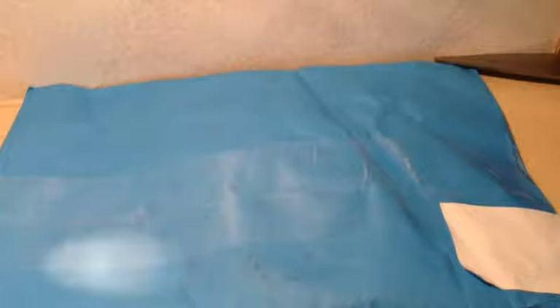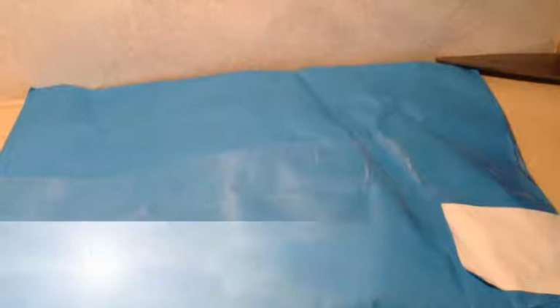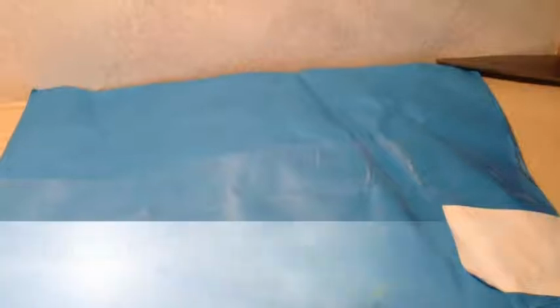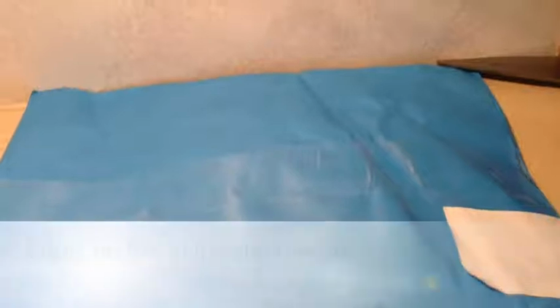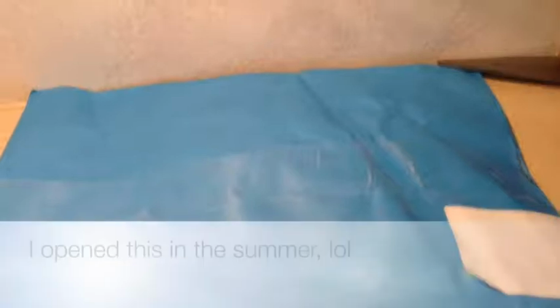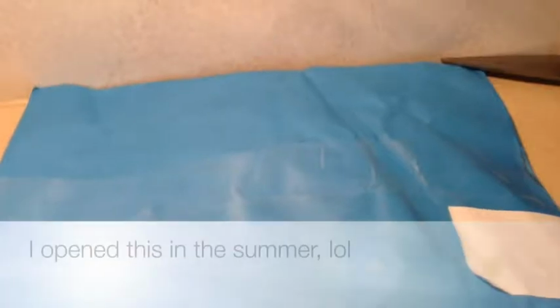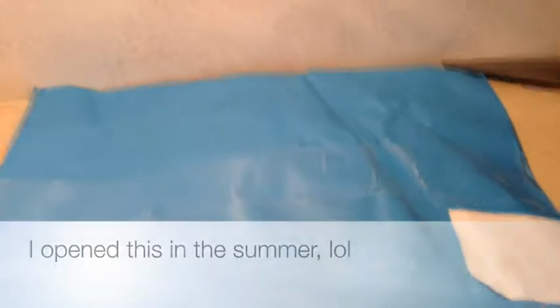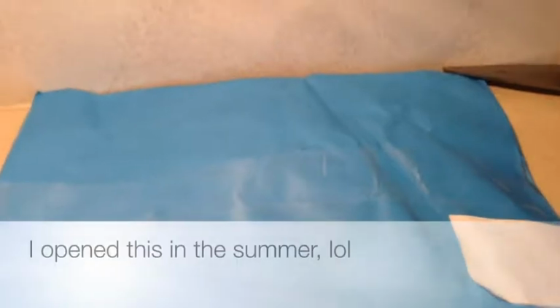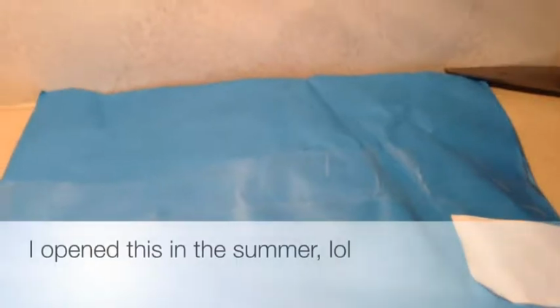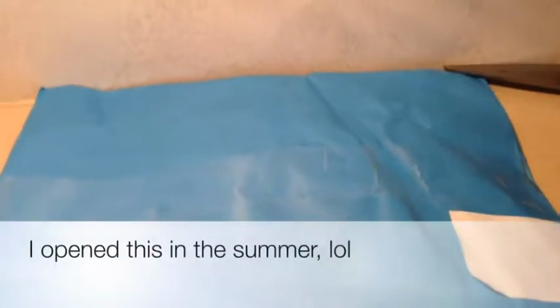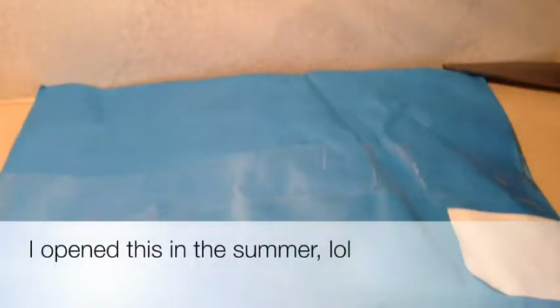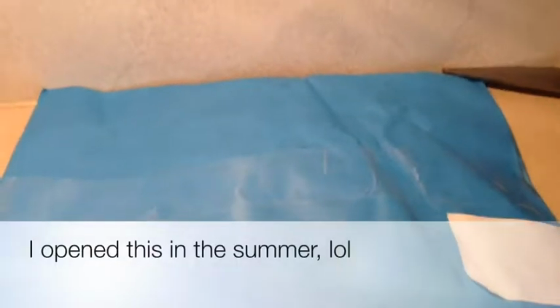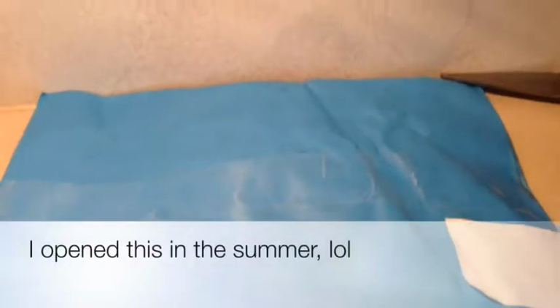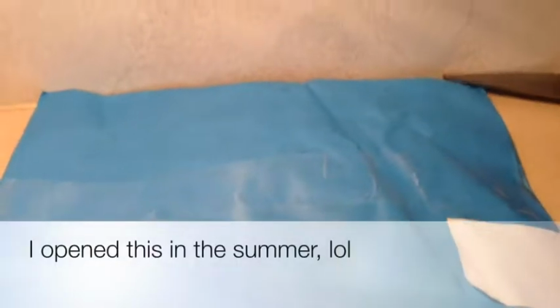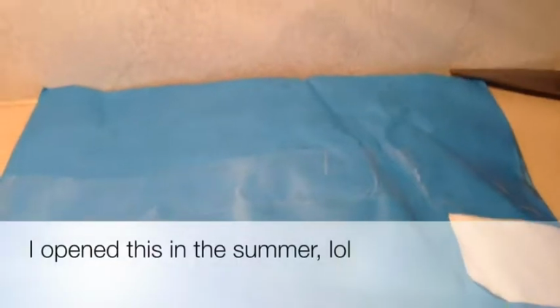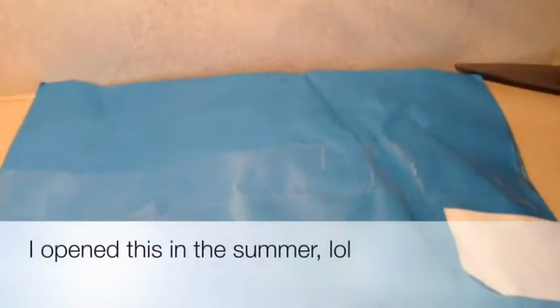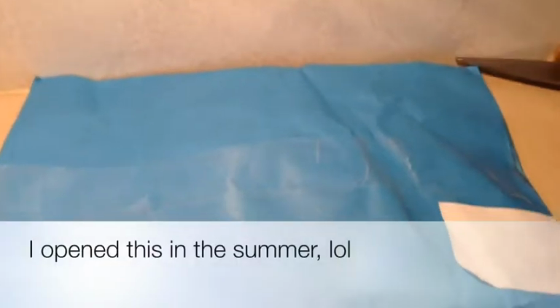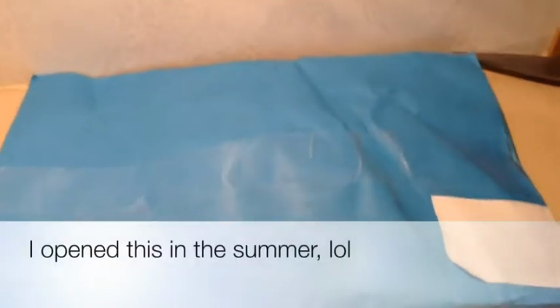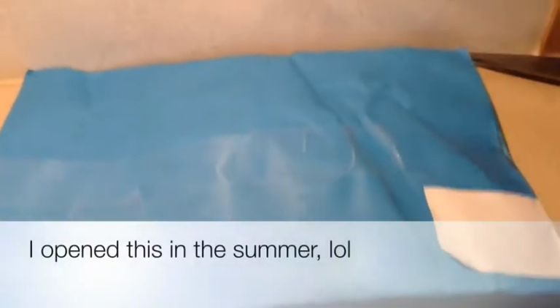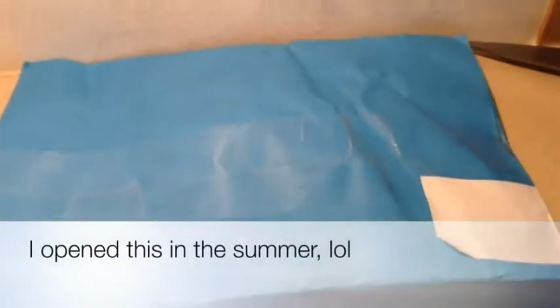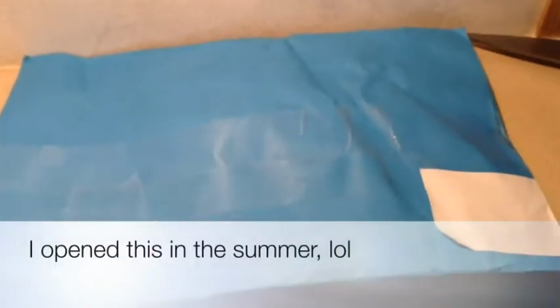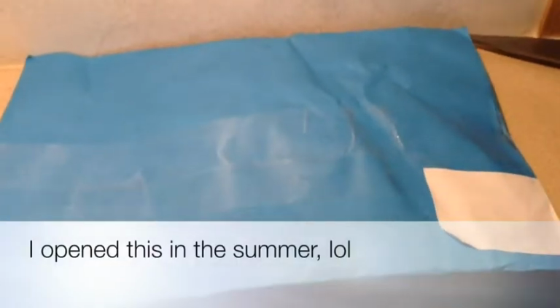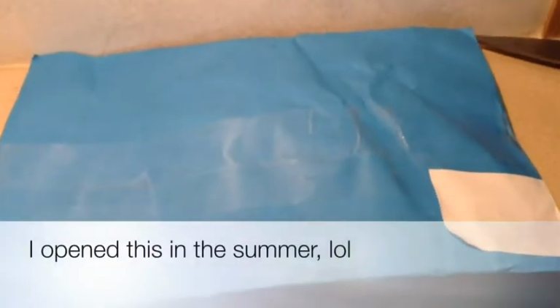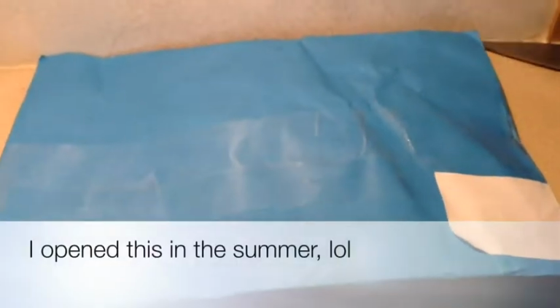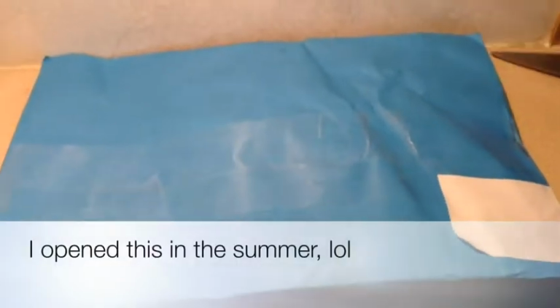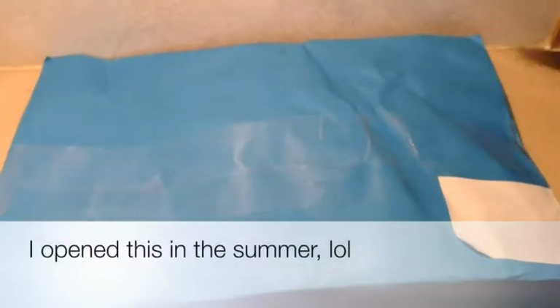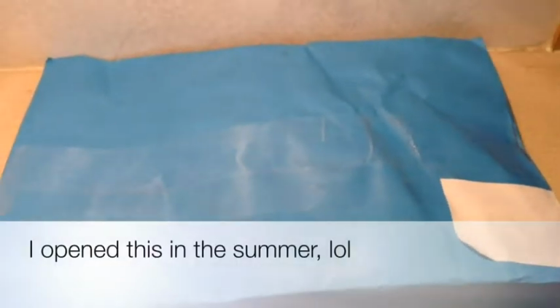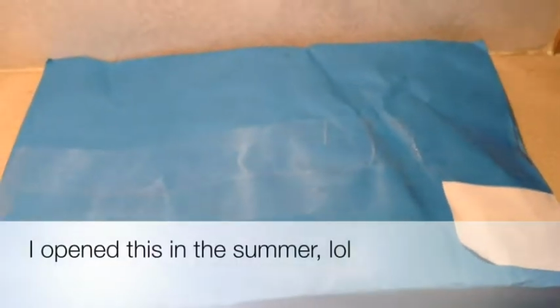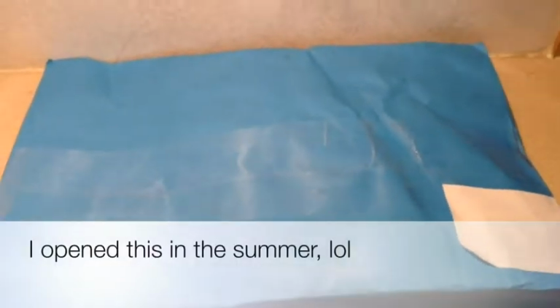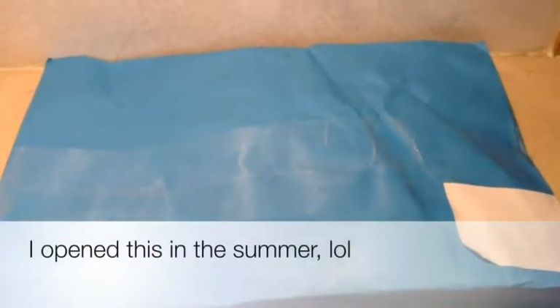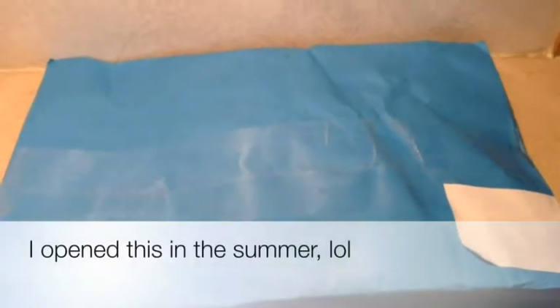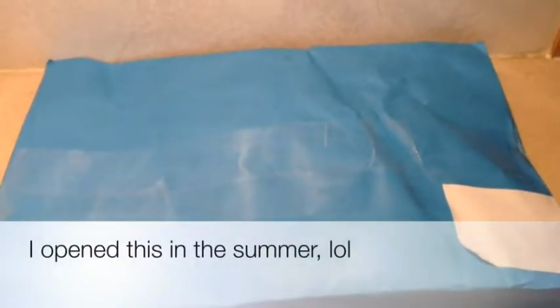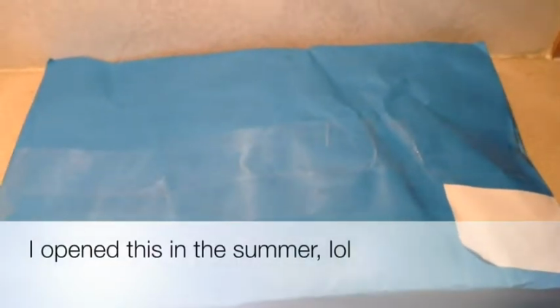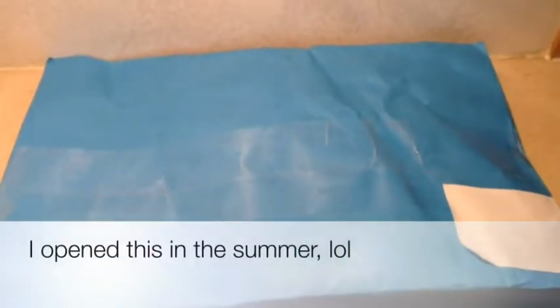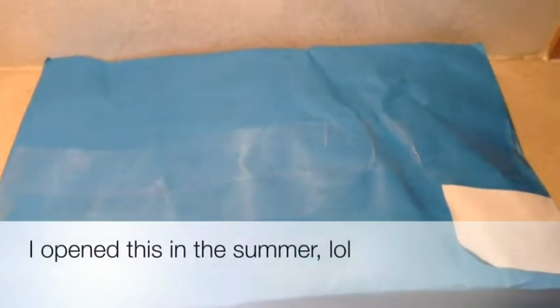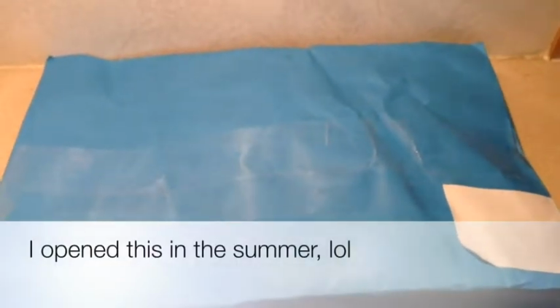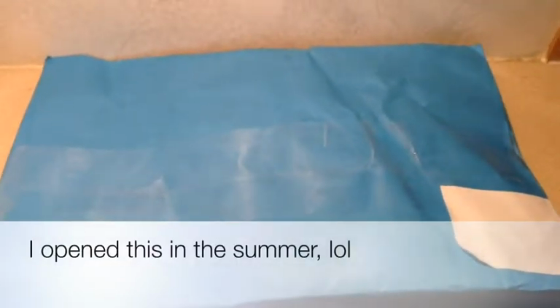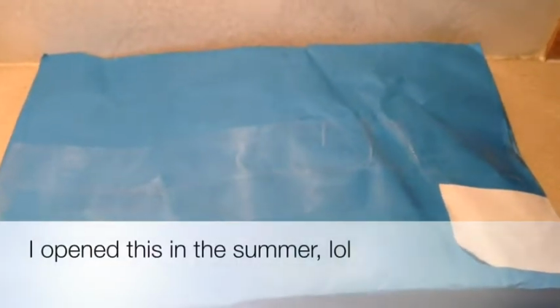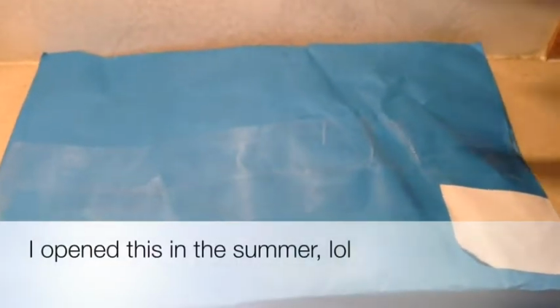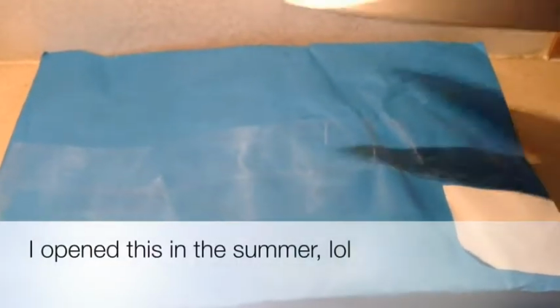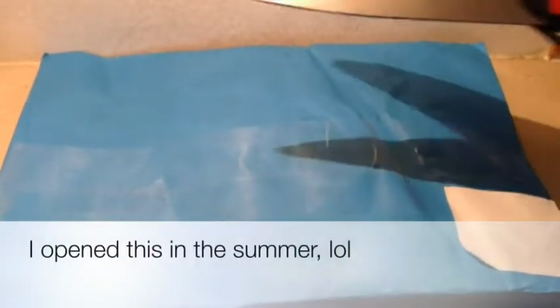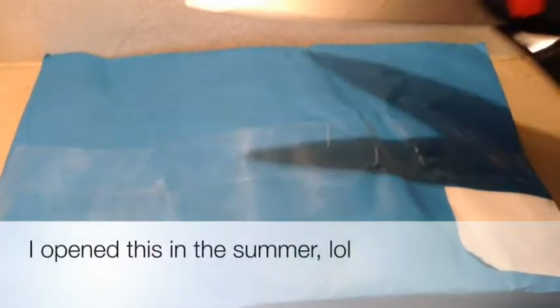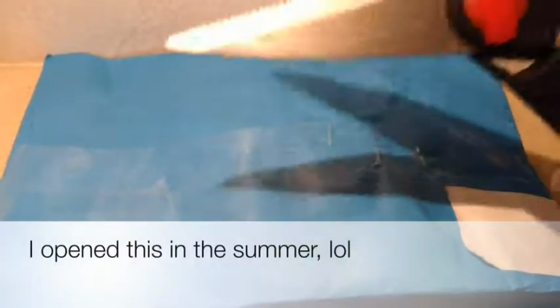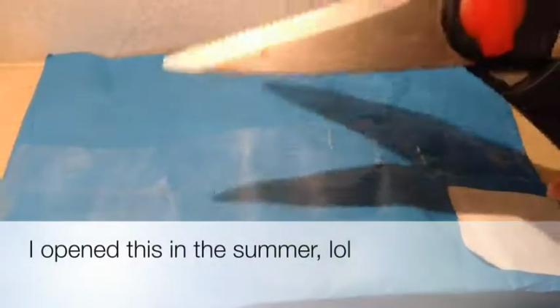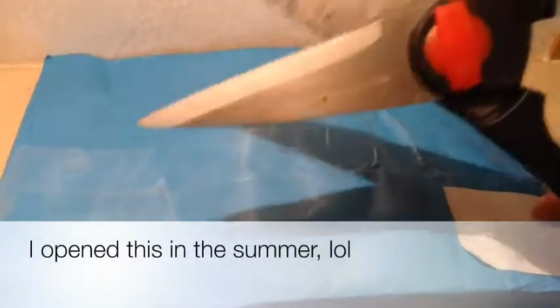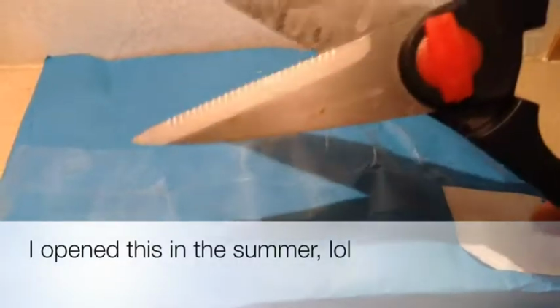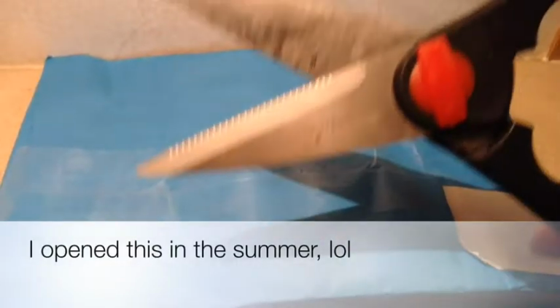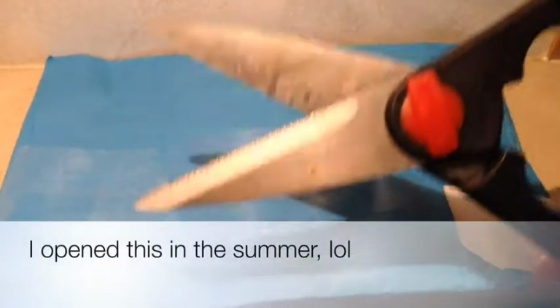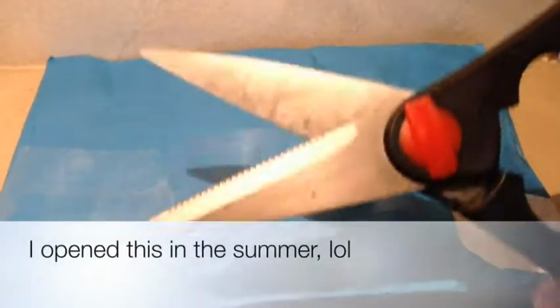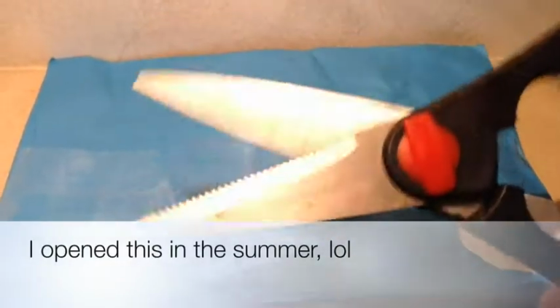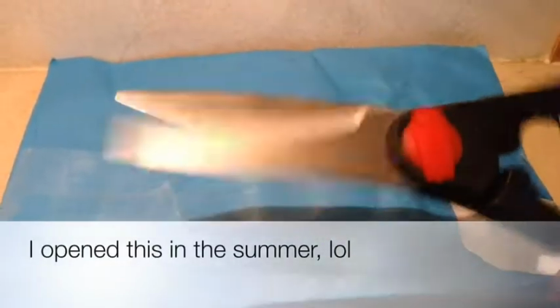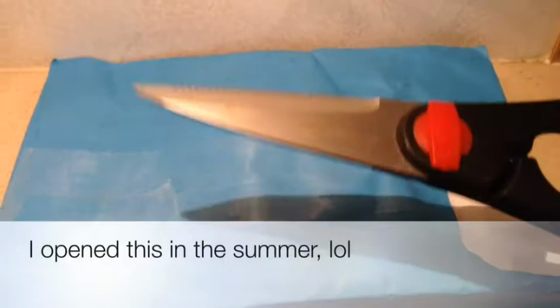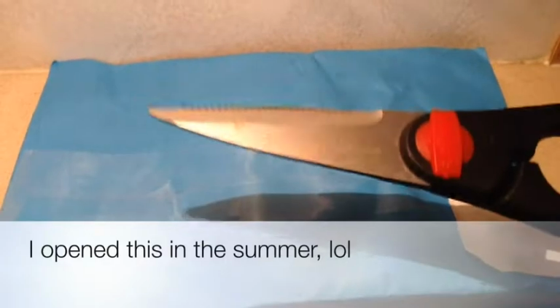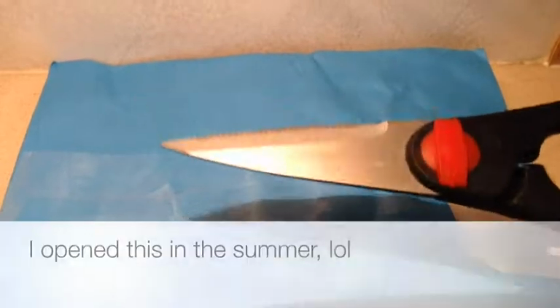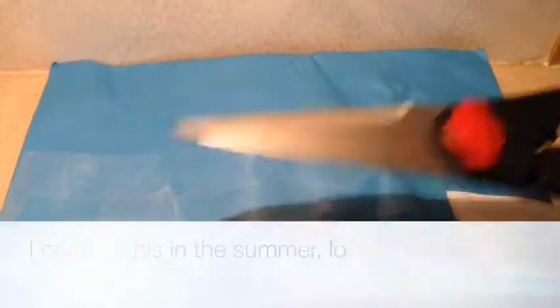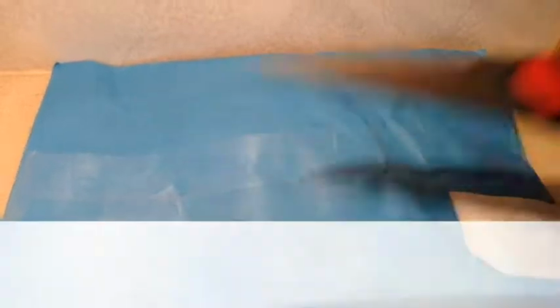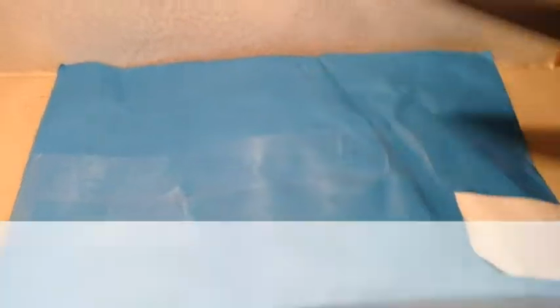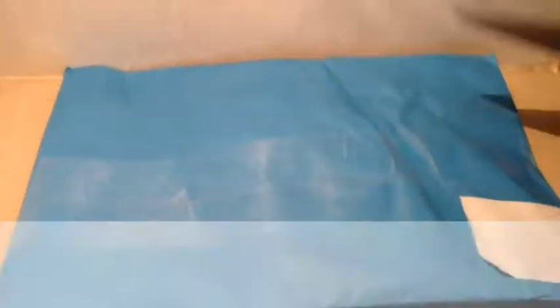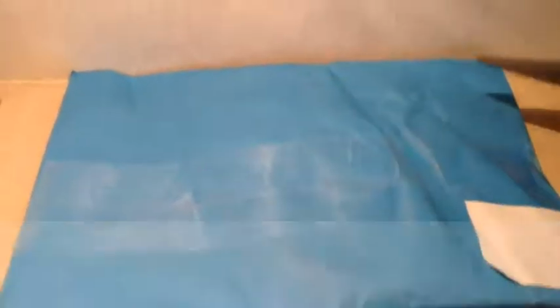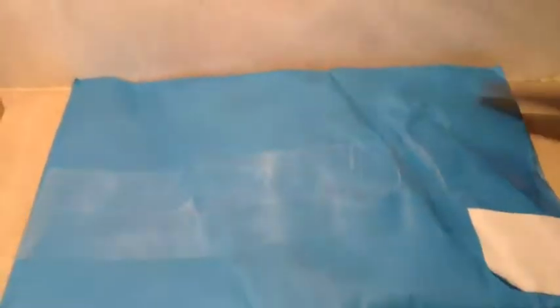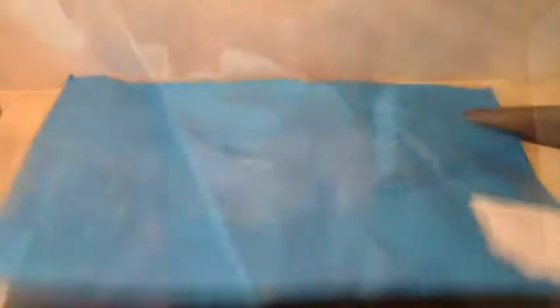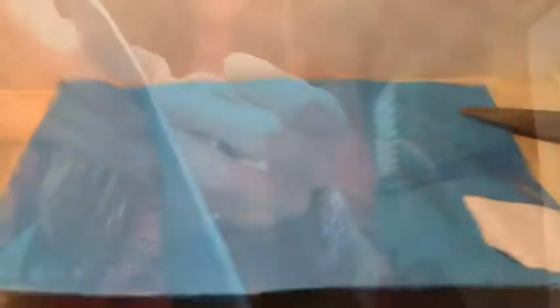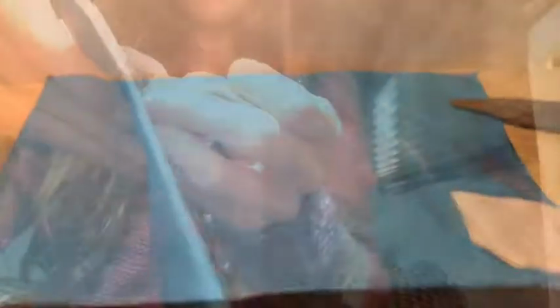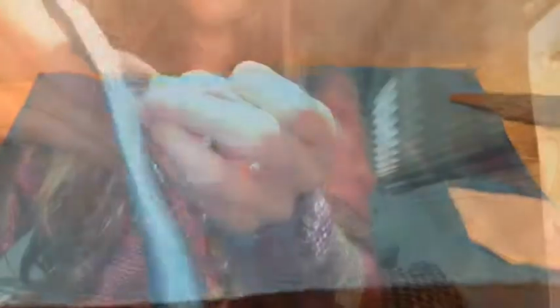Hey everyone, so today I've got a package from SynthPinkable, so let's get my scissors and start with this.